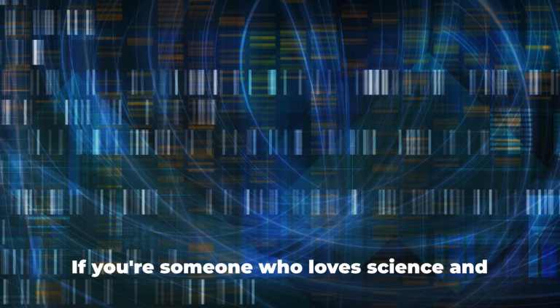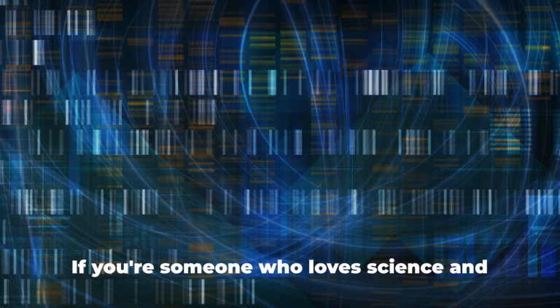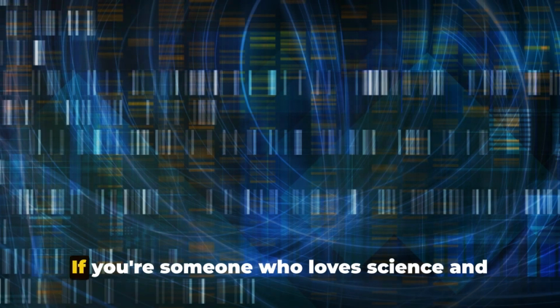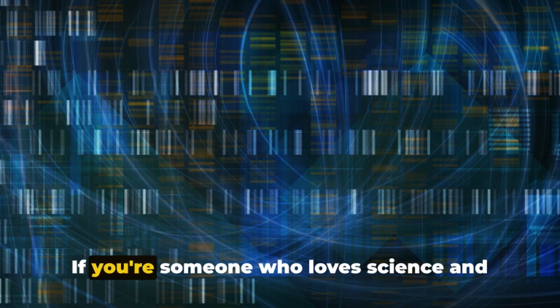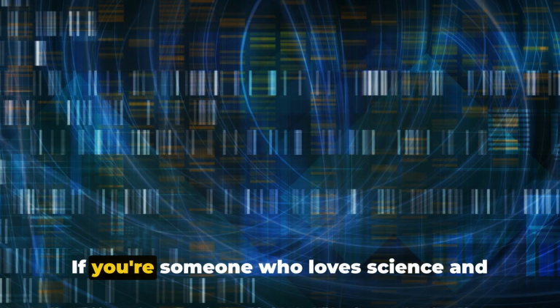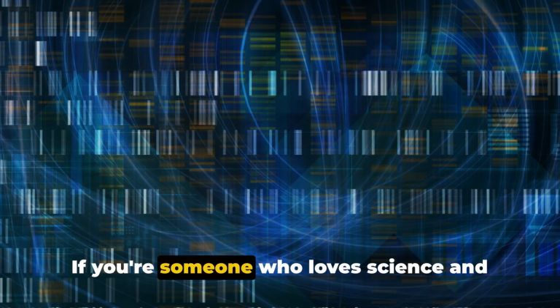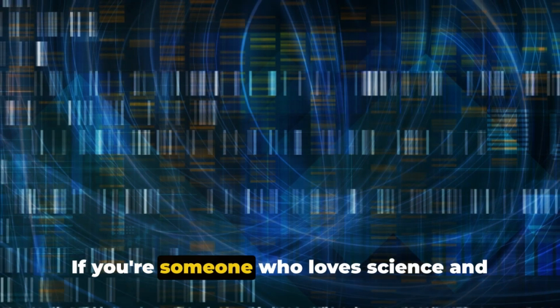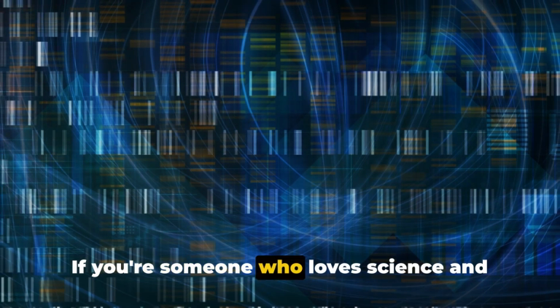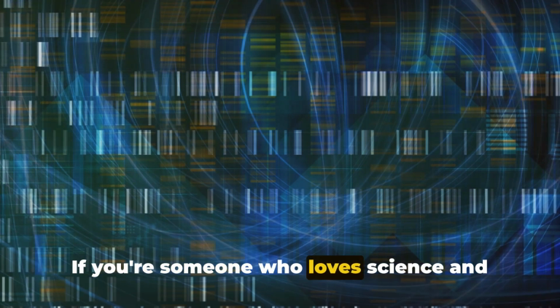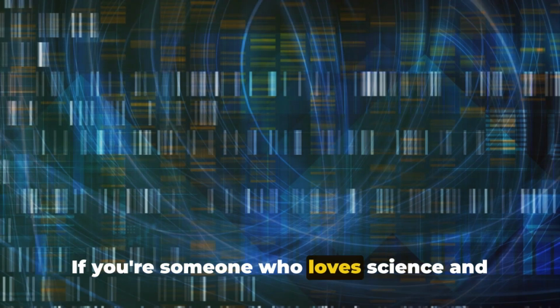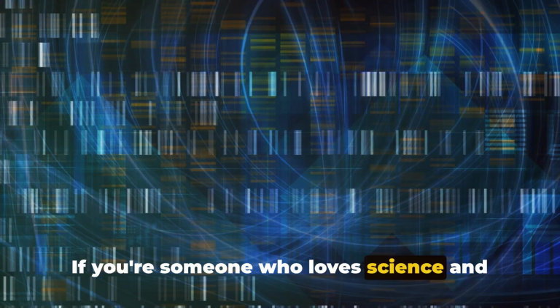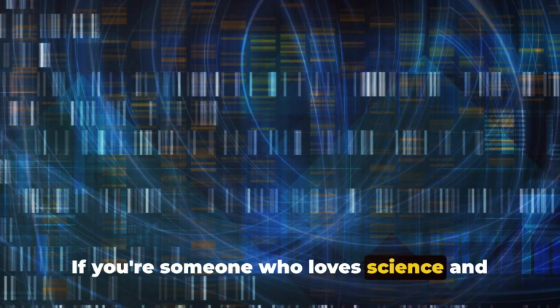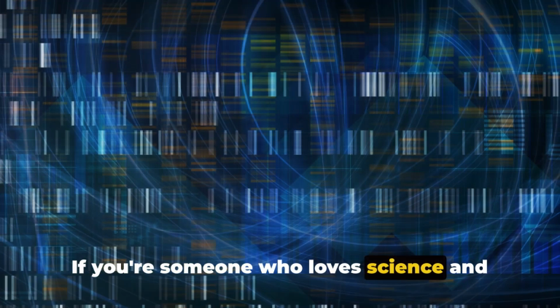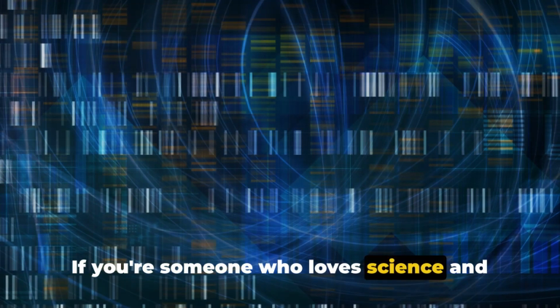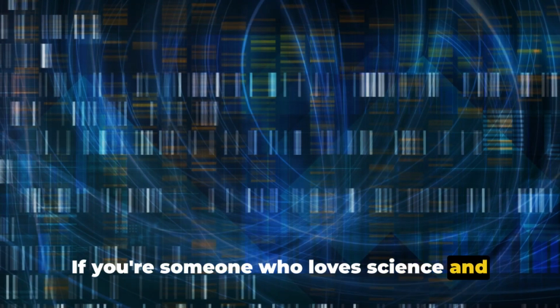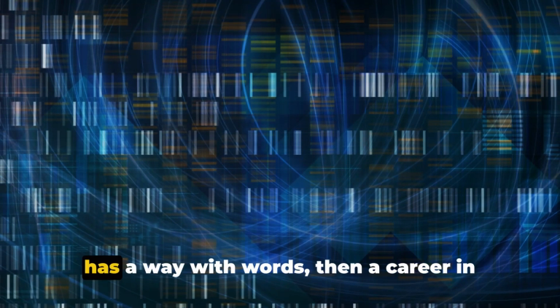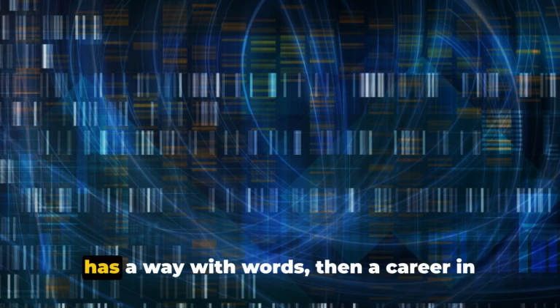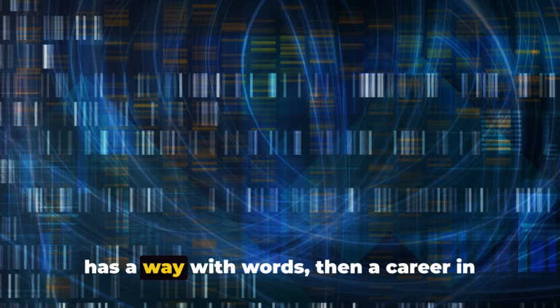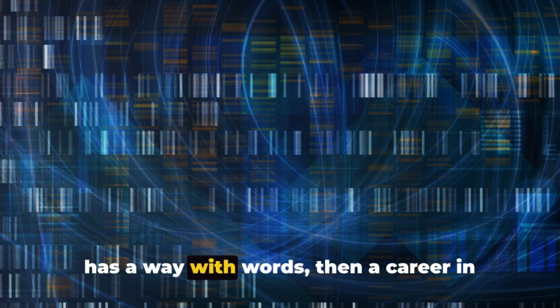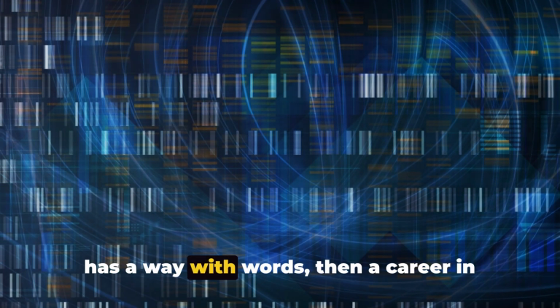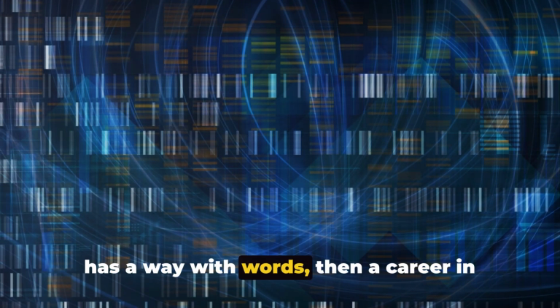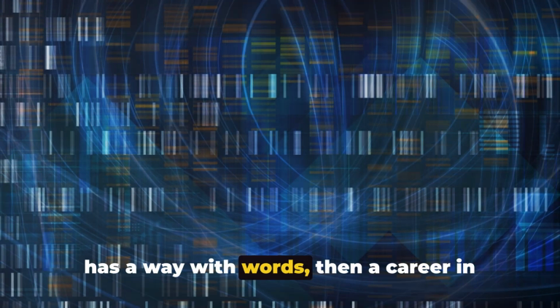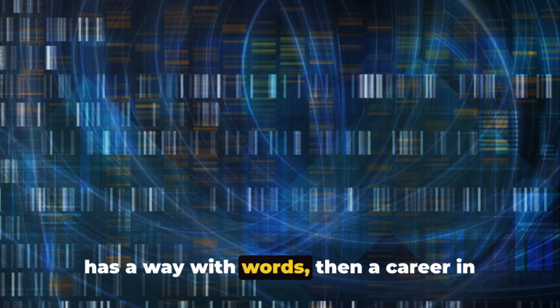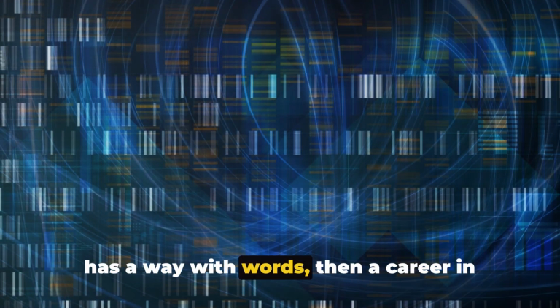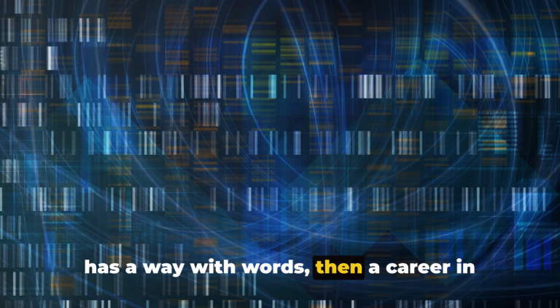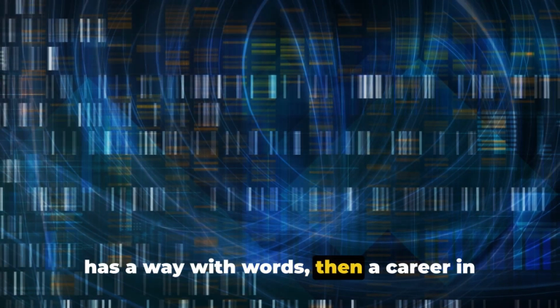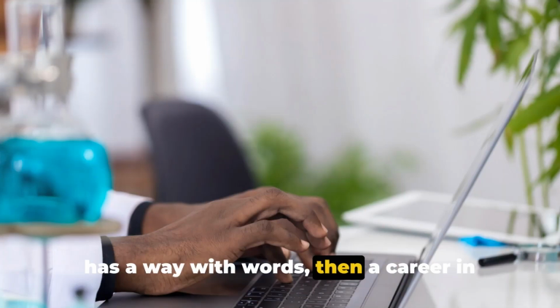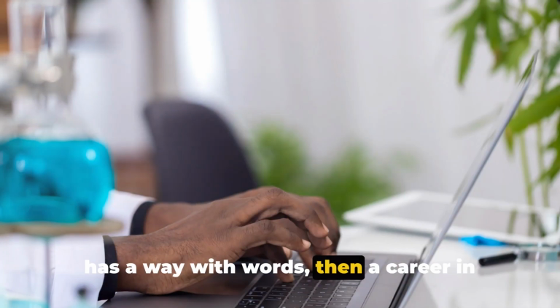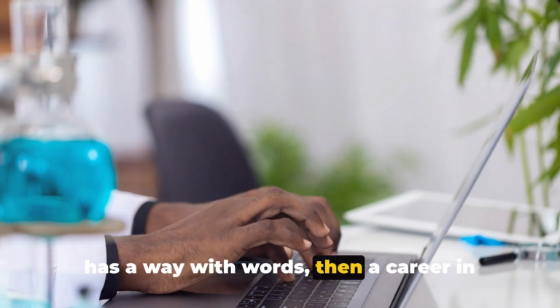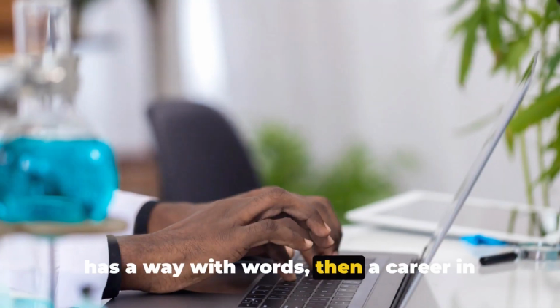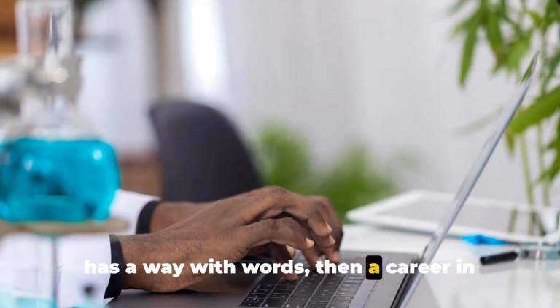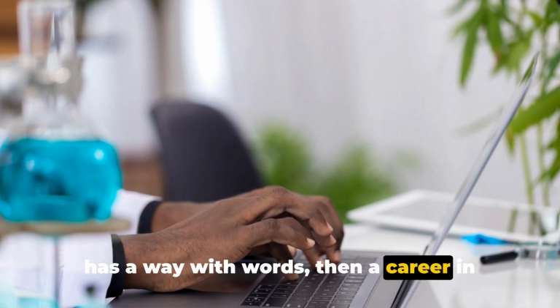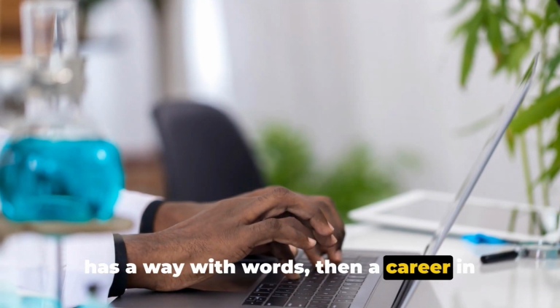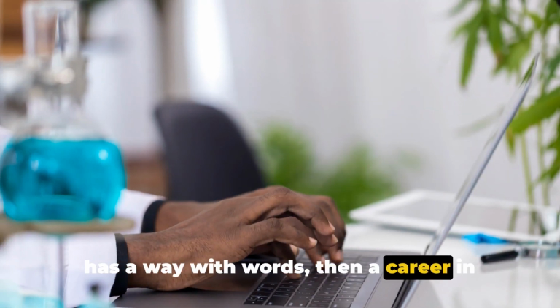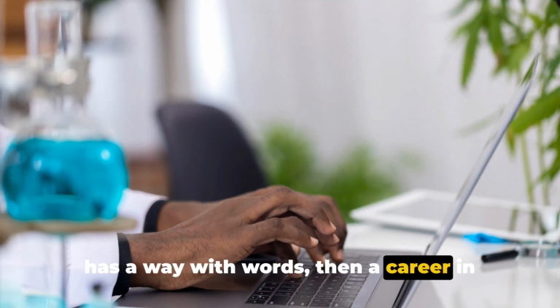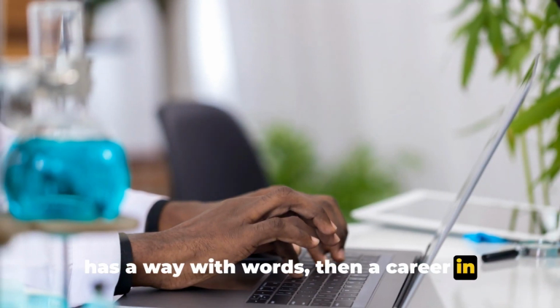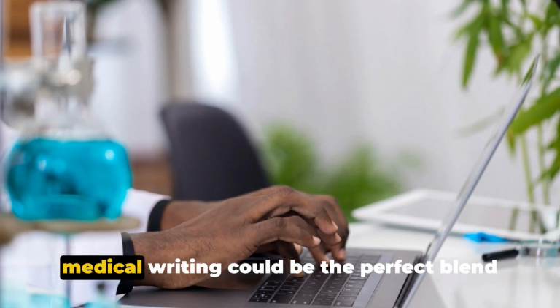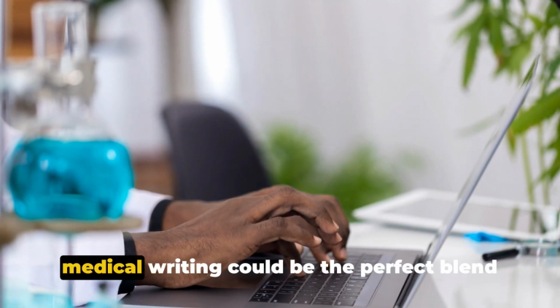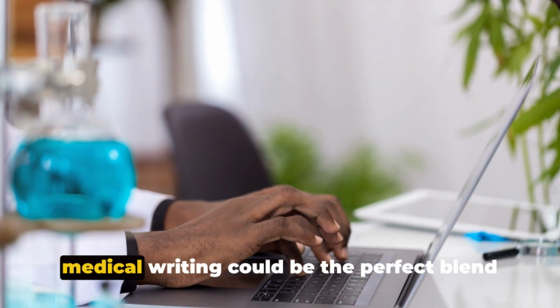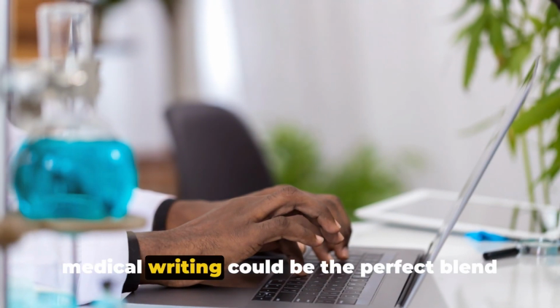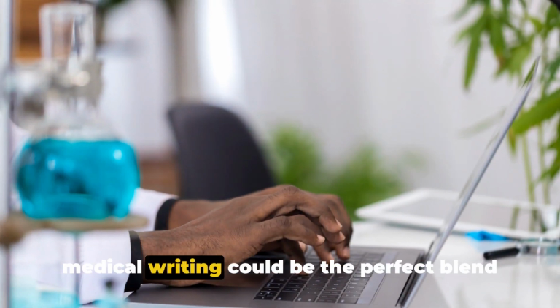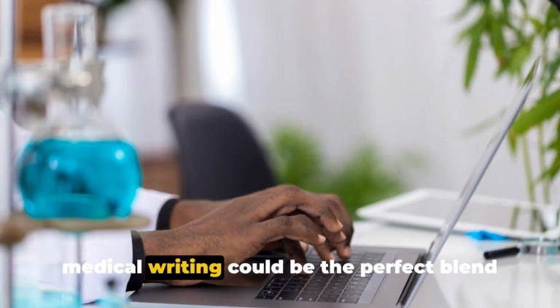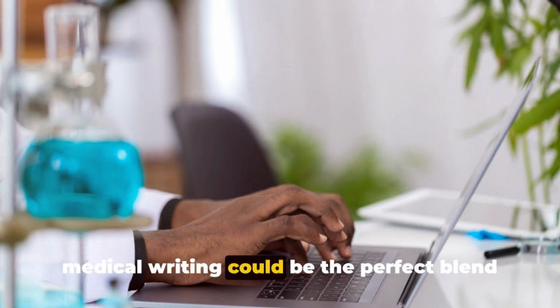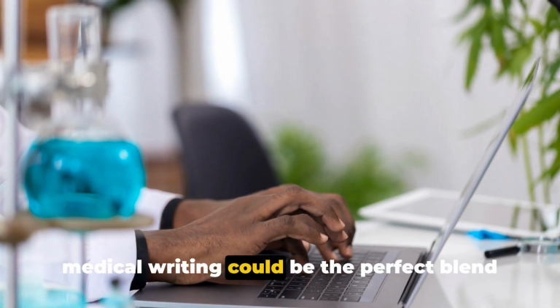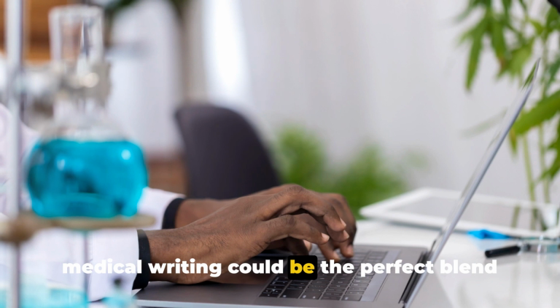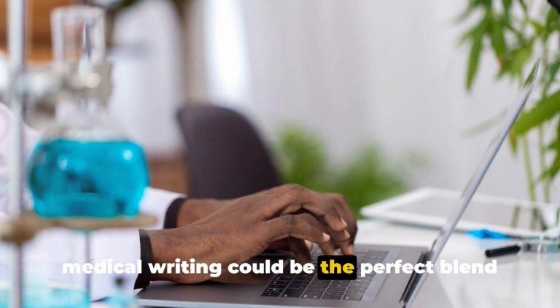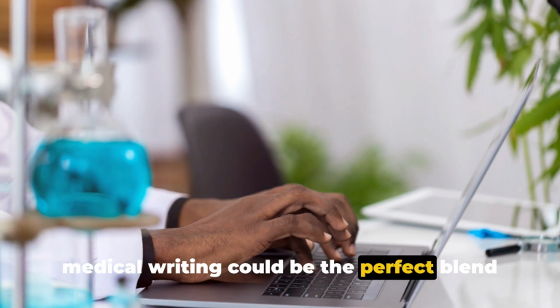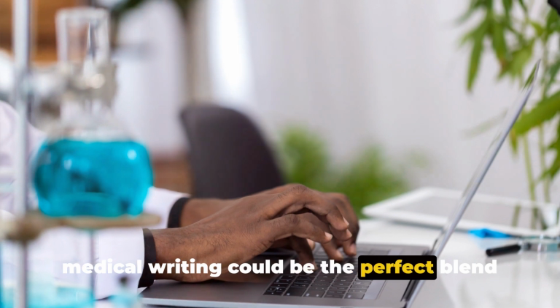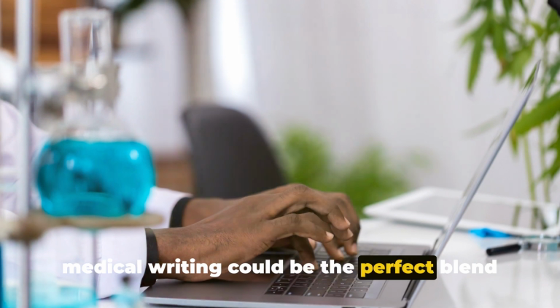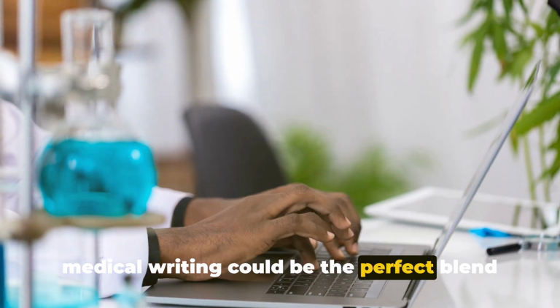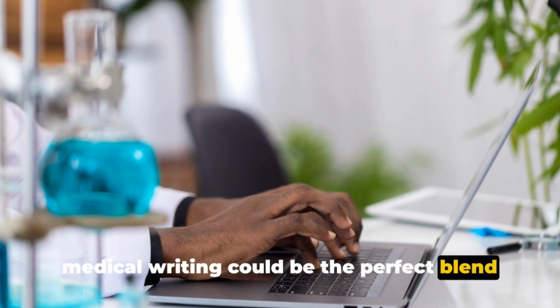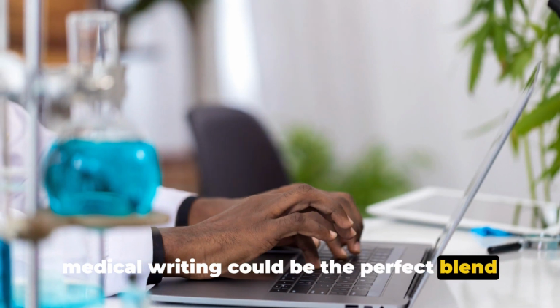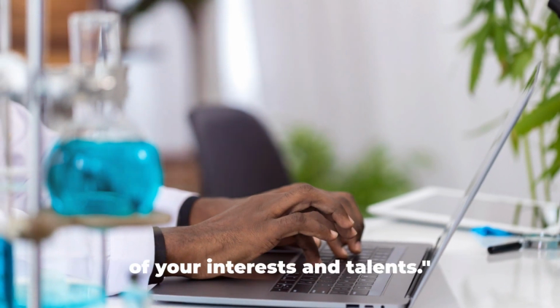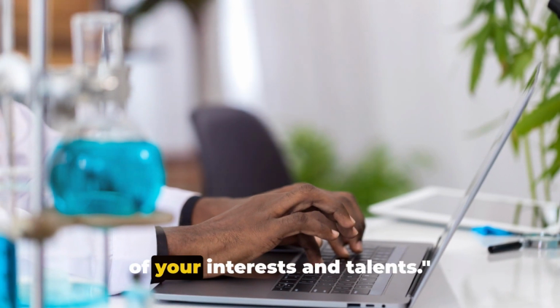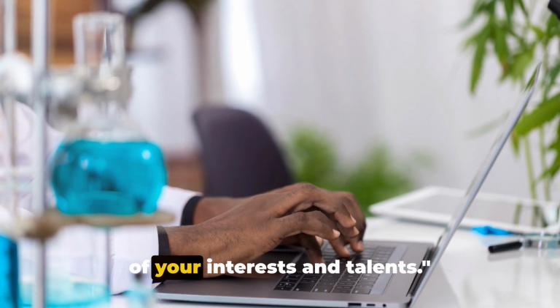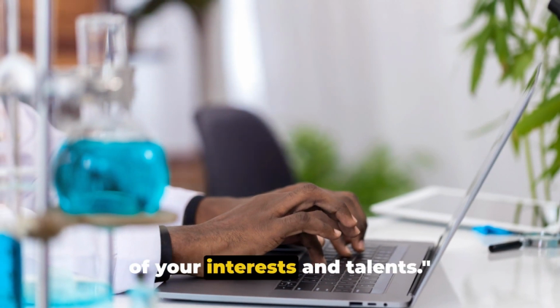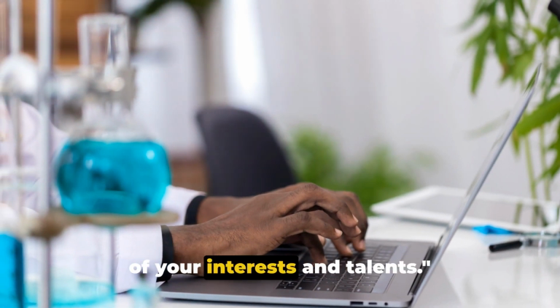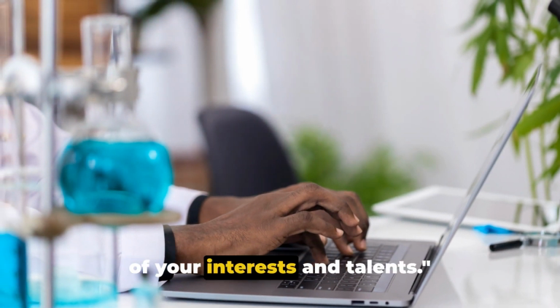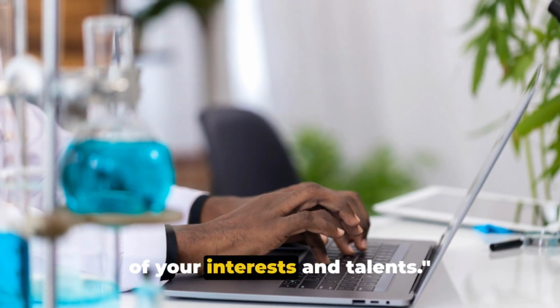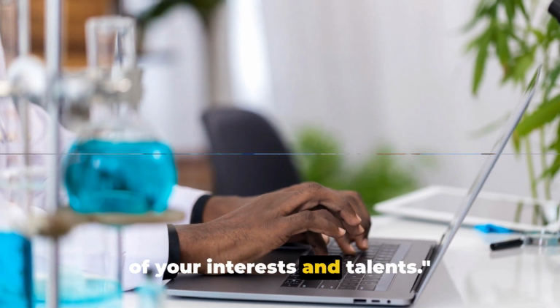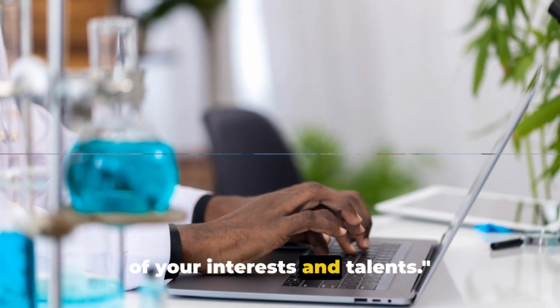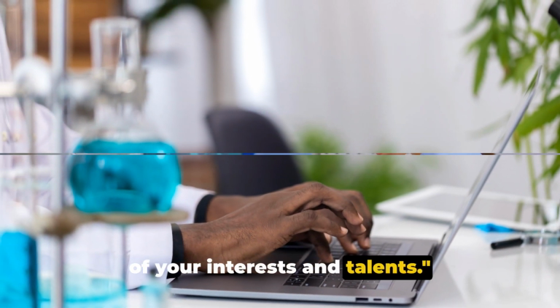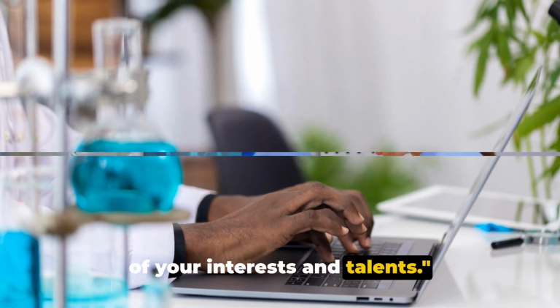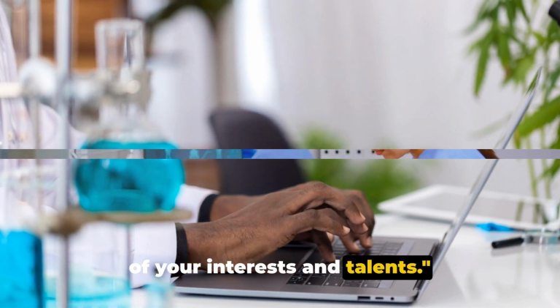If you're someone who loves science and has a way with words, then a career in medical writing could be the perfect blend of your interests and talents.